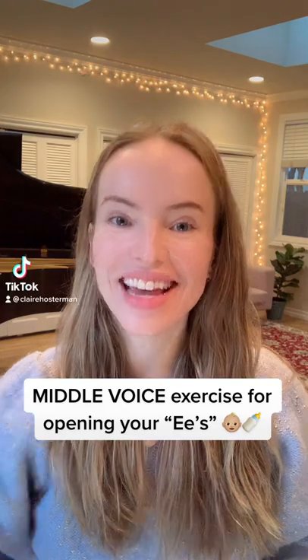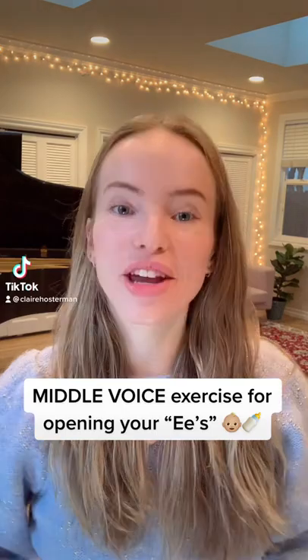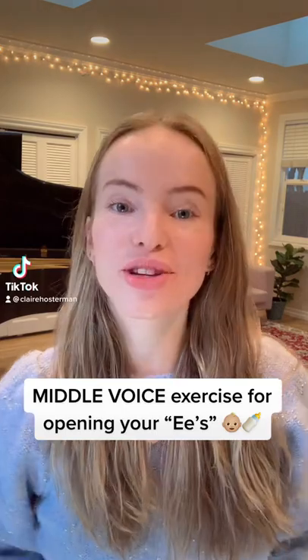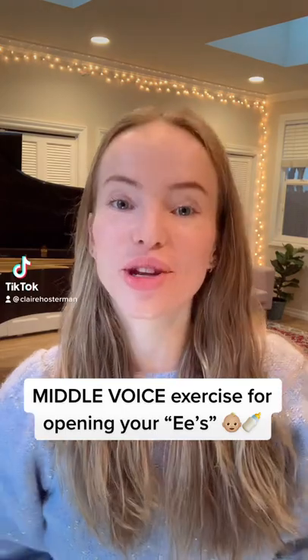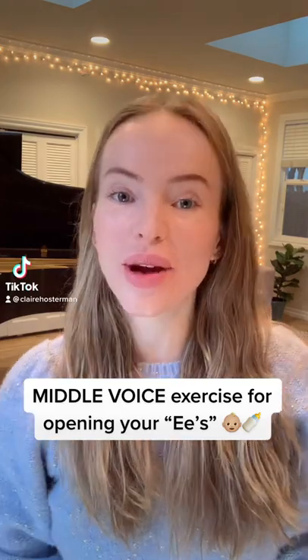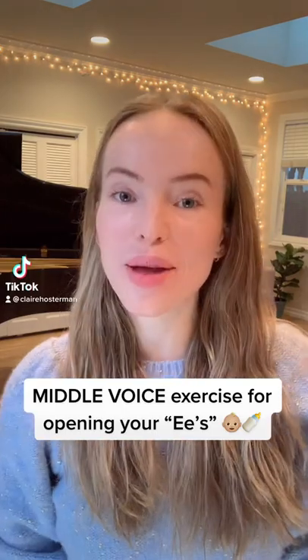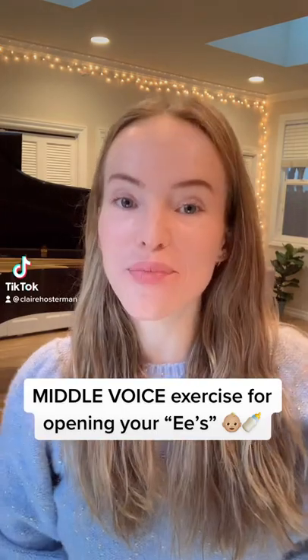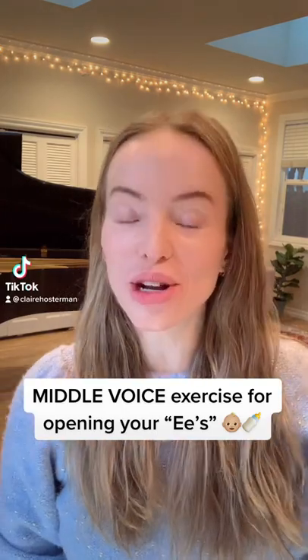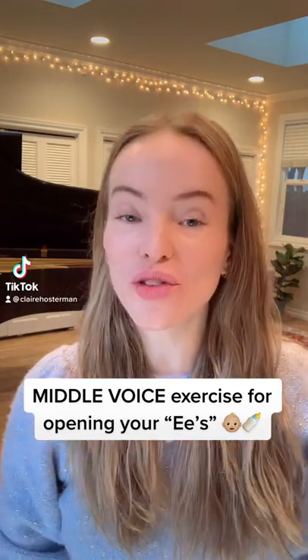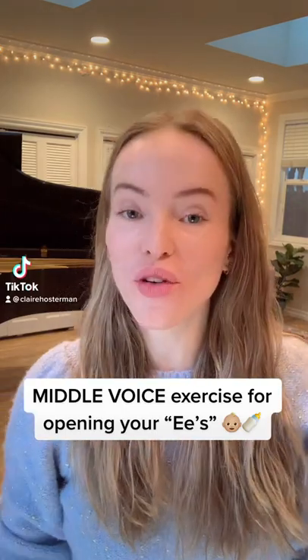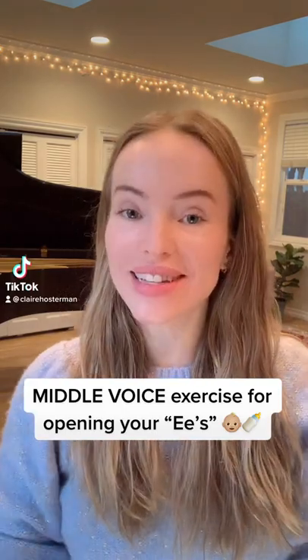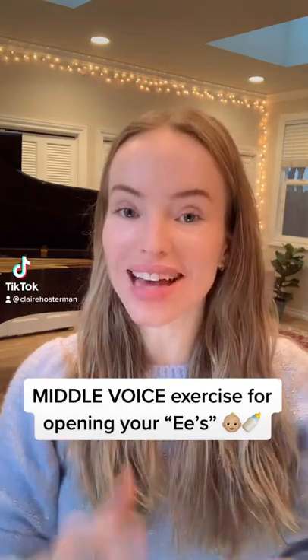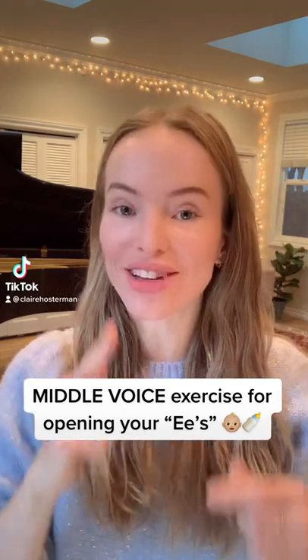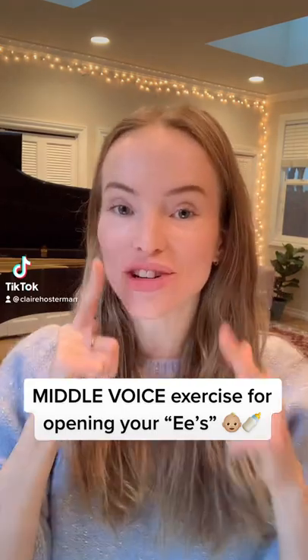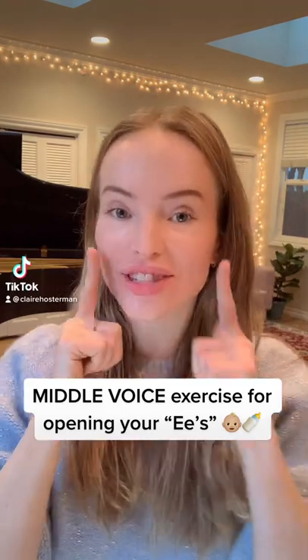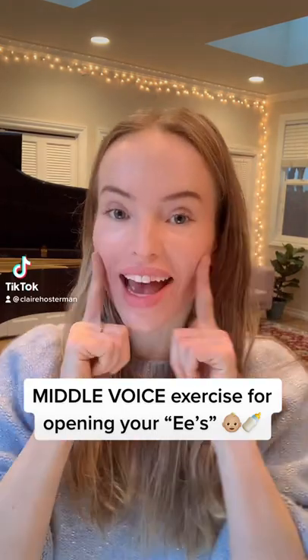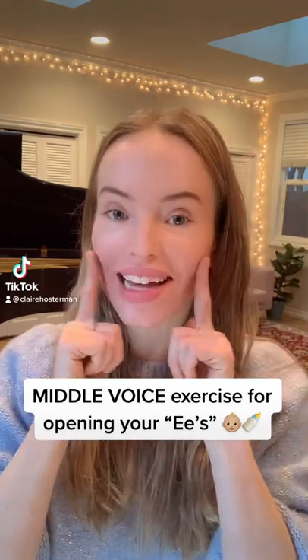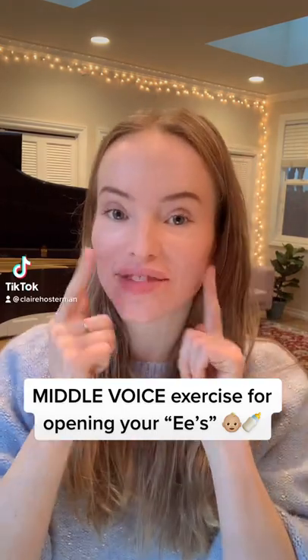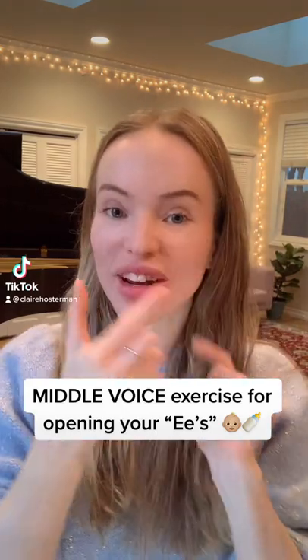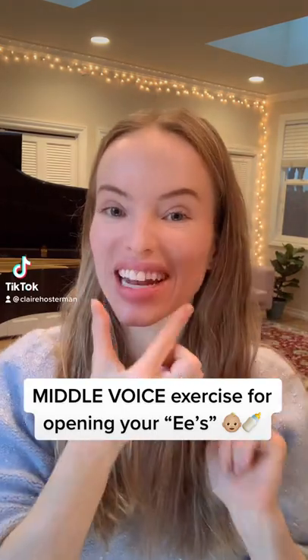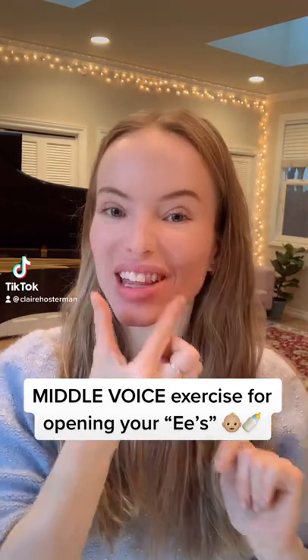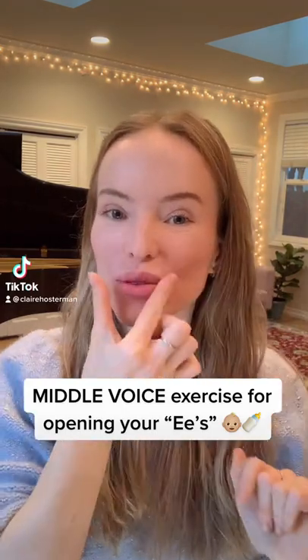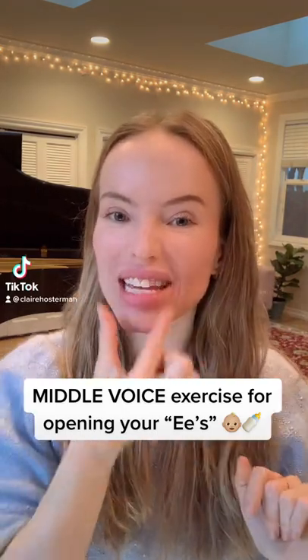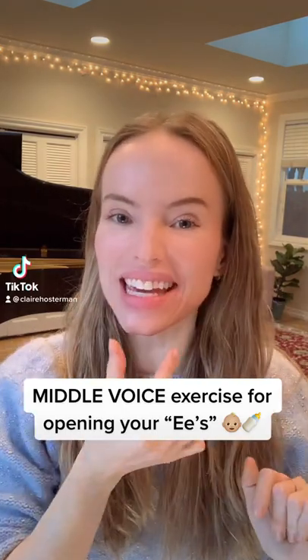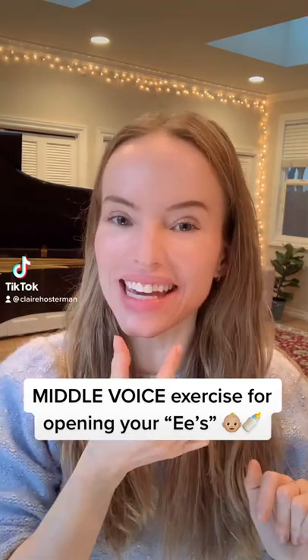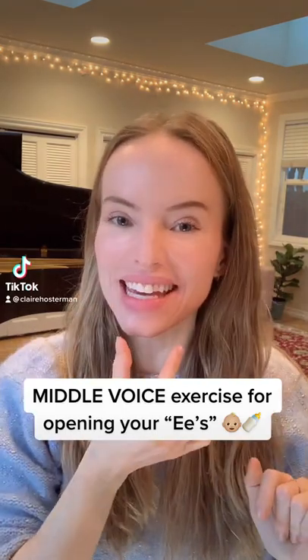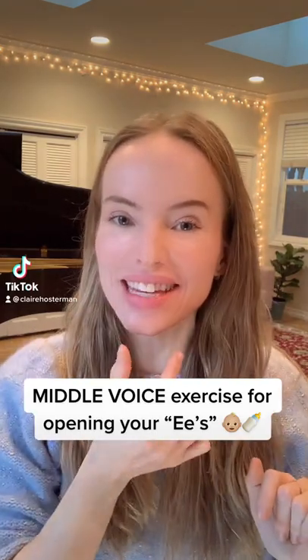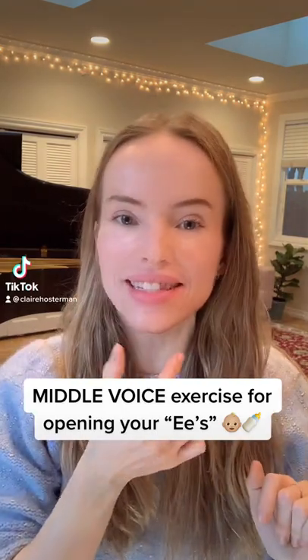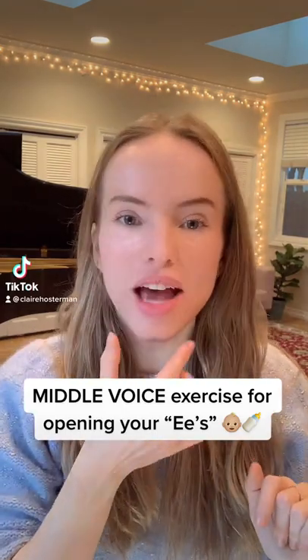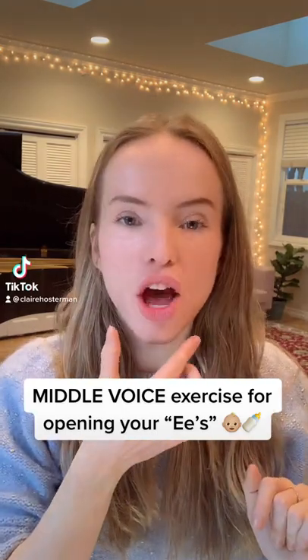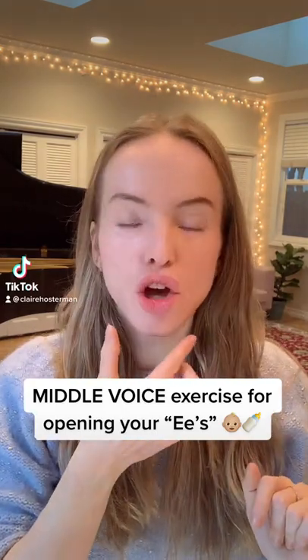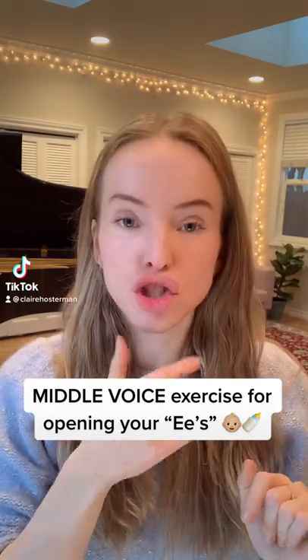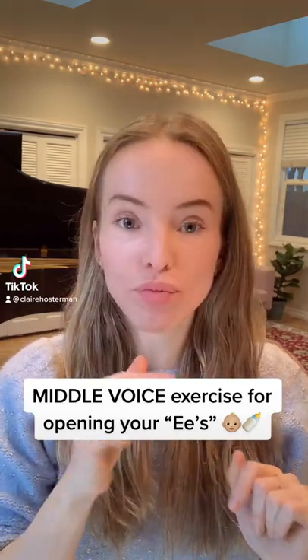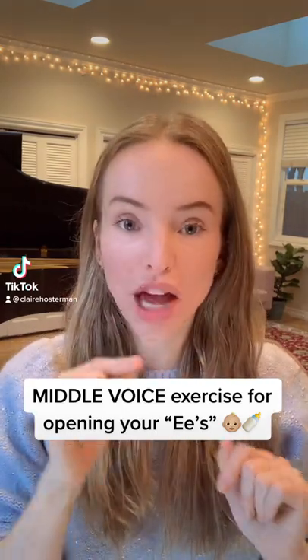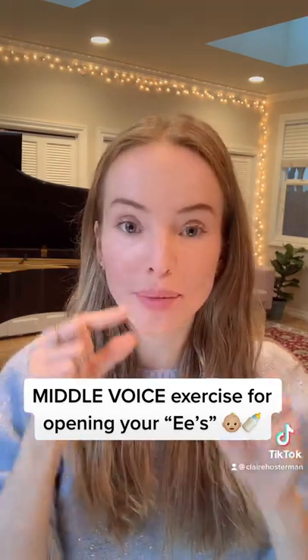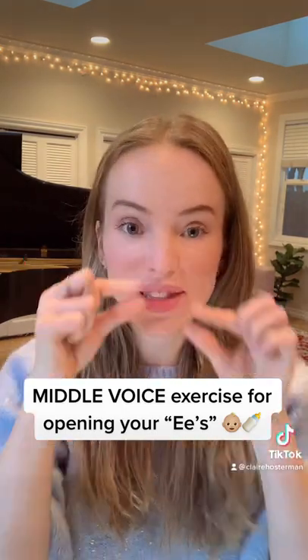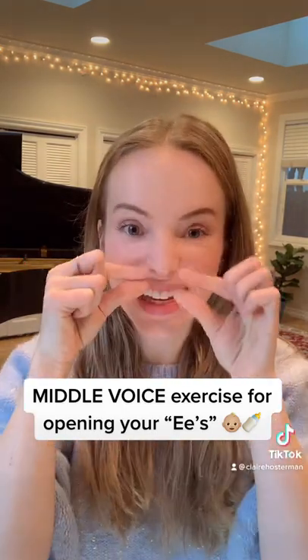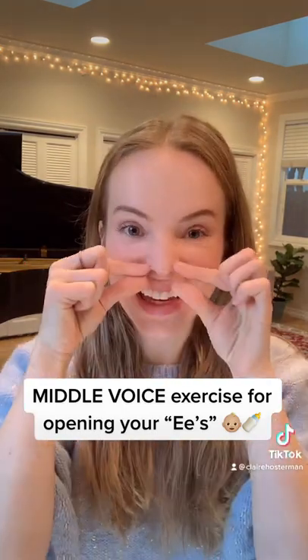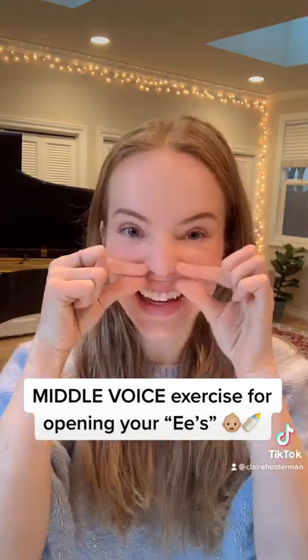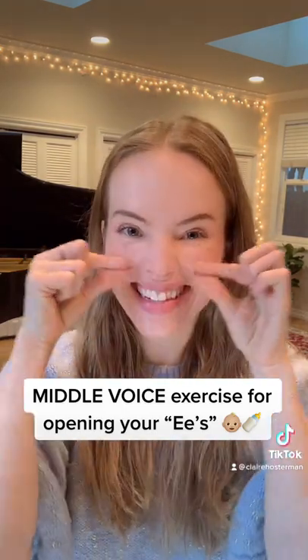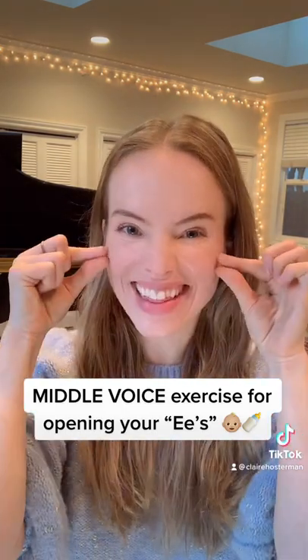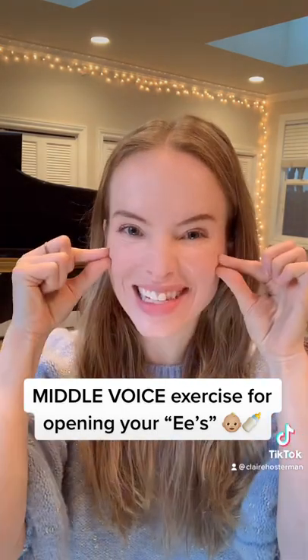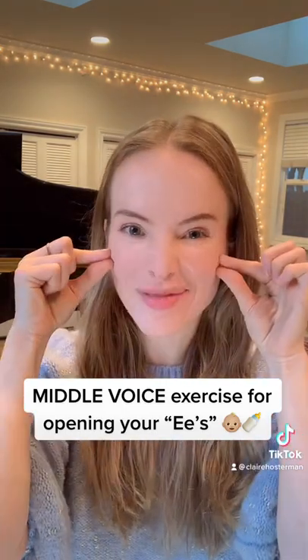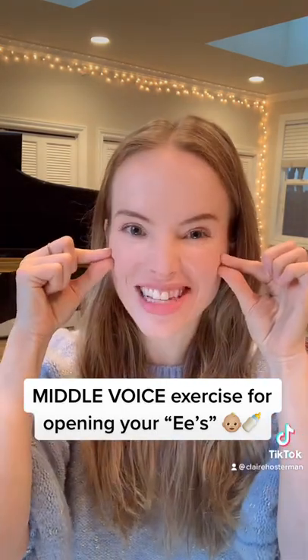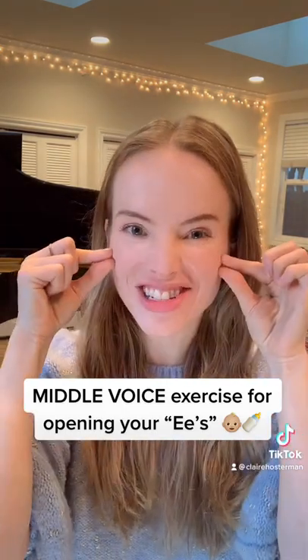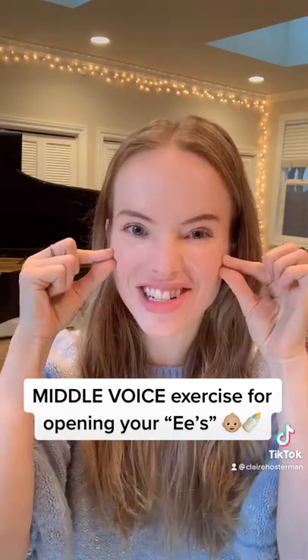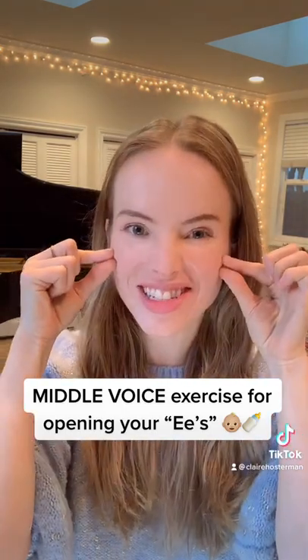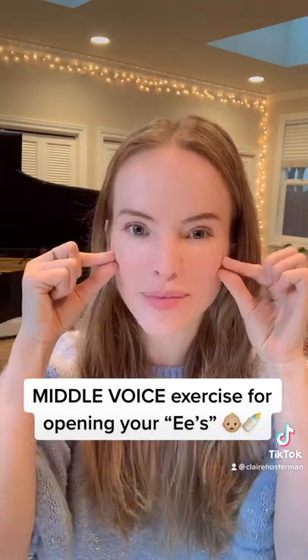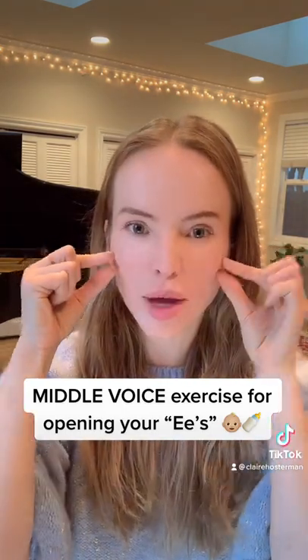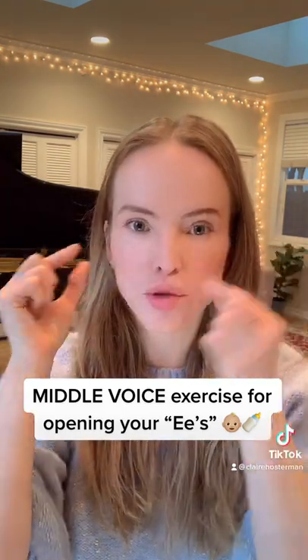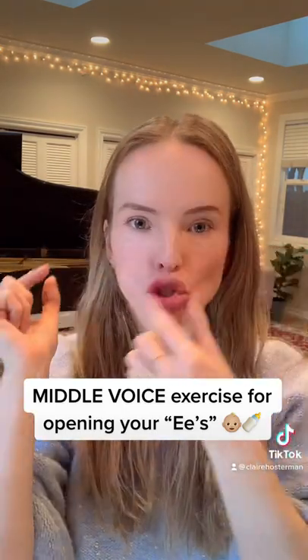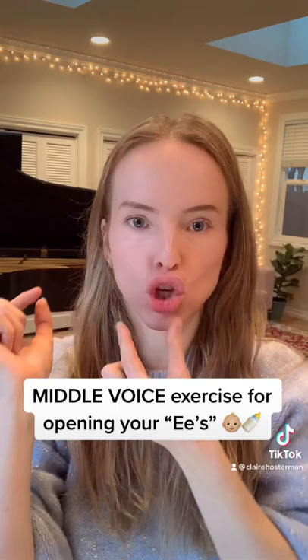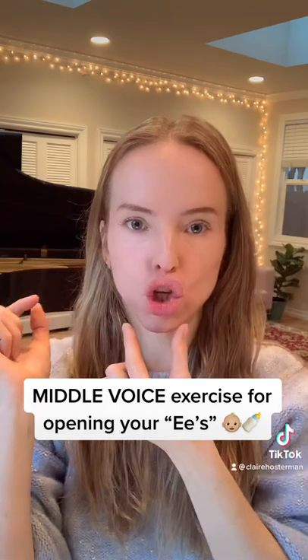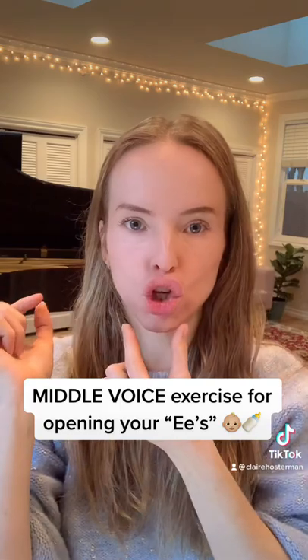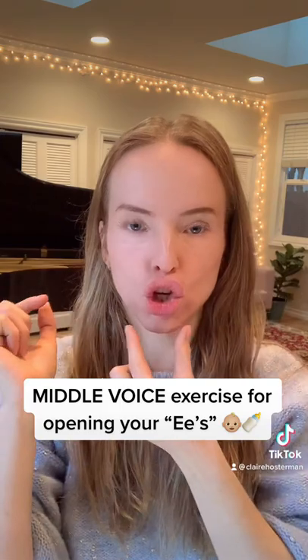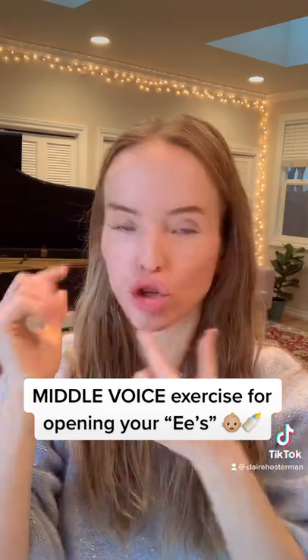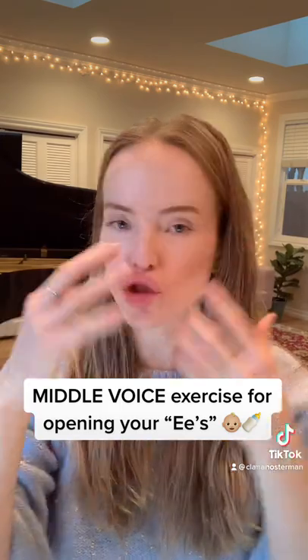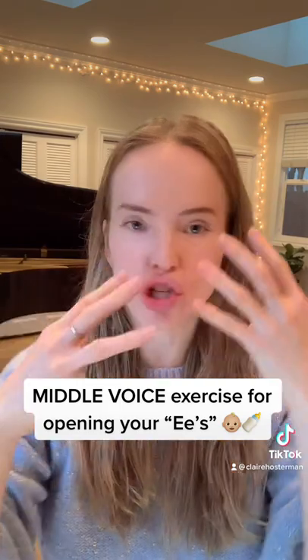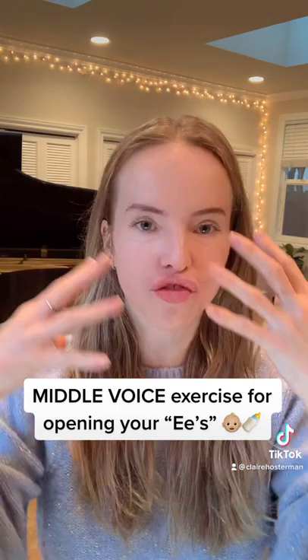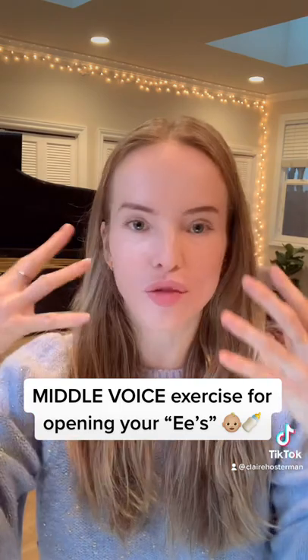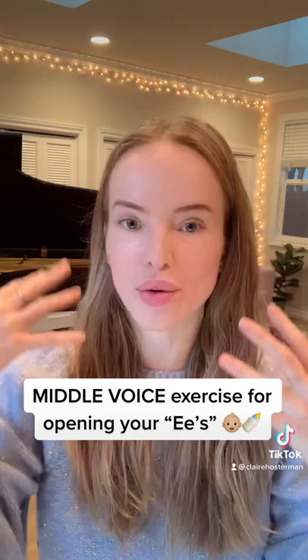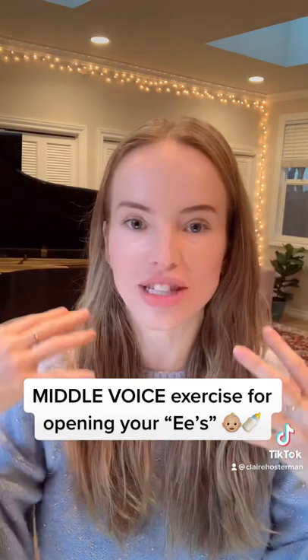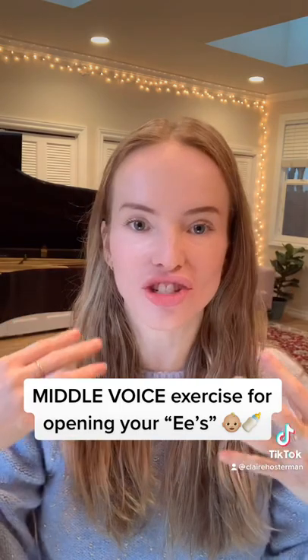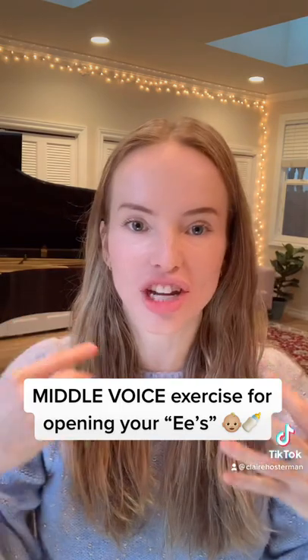Here's a great middle voice exercise for getting those E's. Sometimes the E is in this position, sometimes it's here — there's different positions.